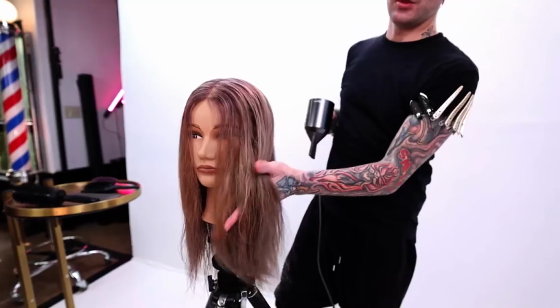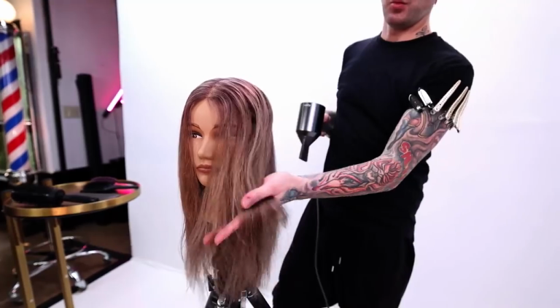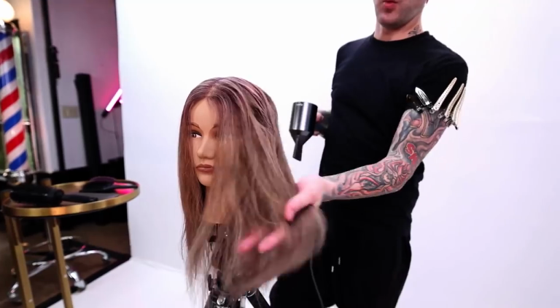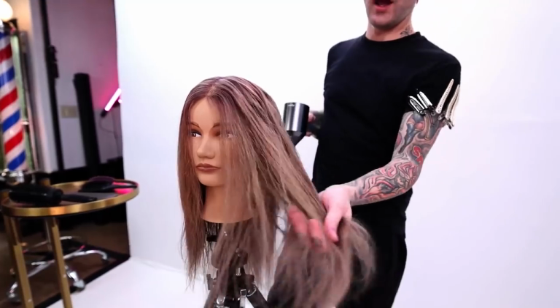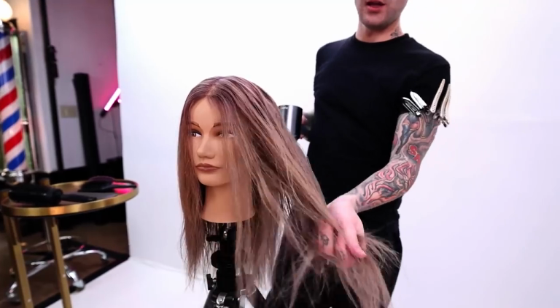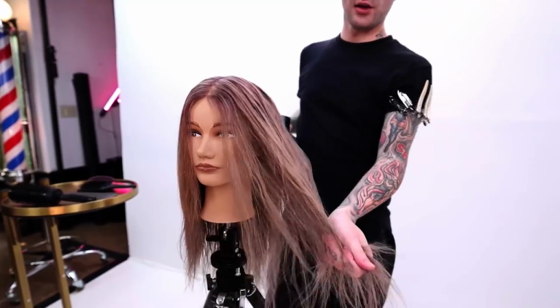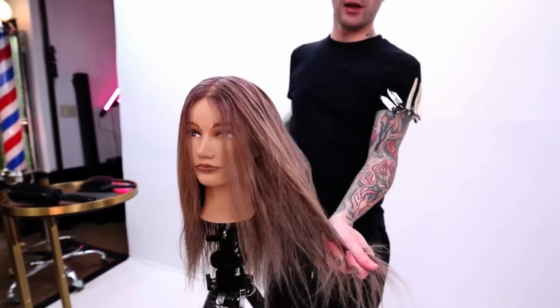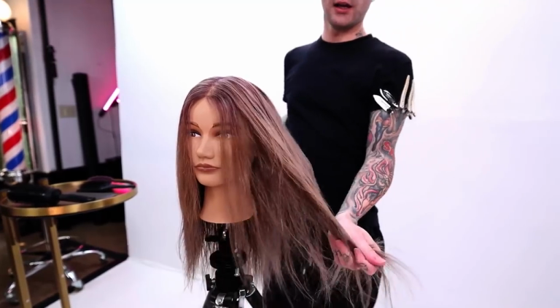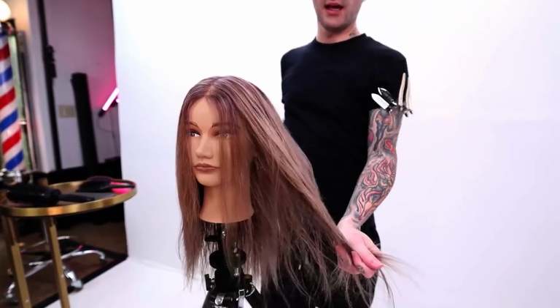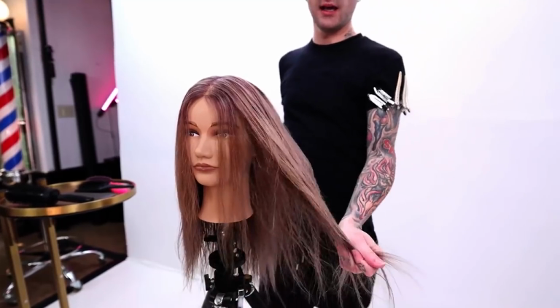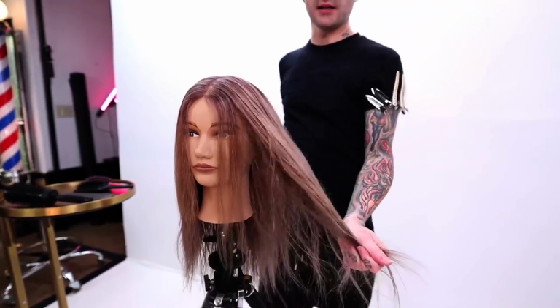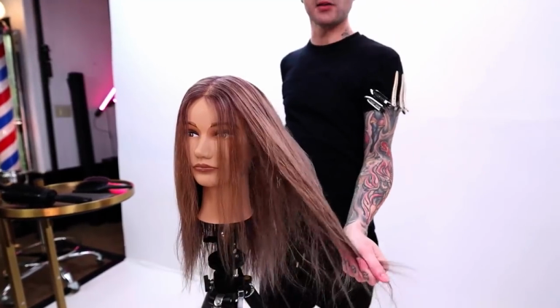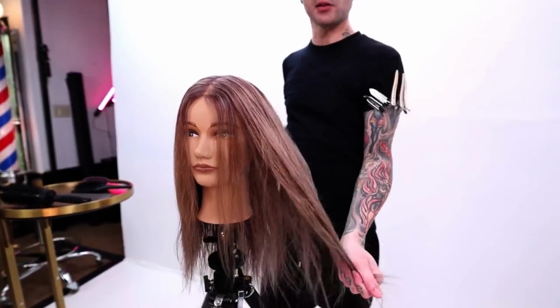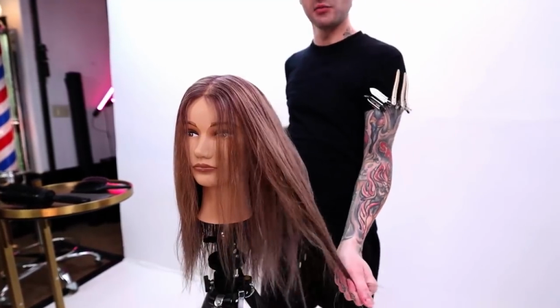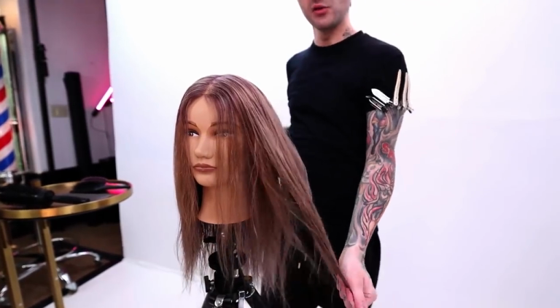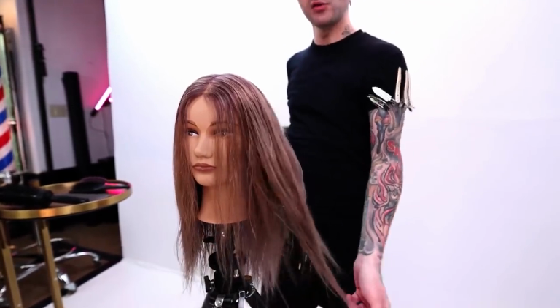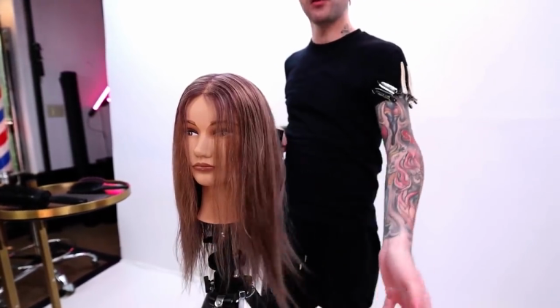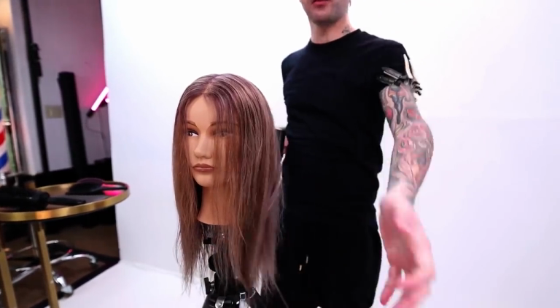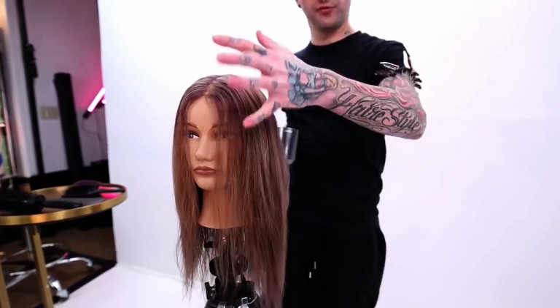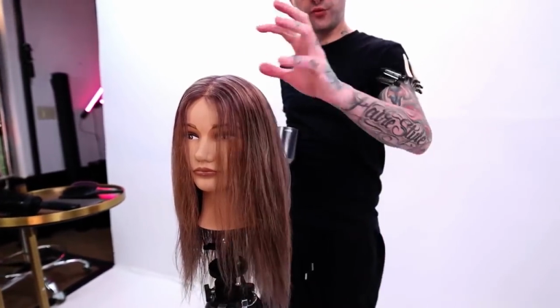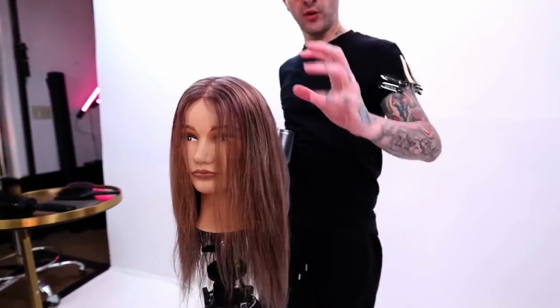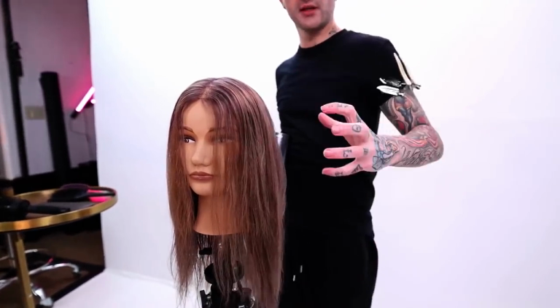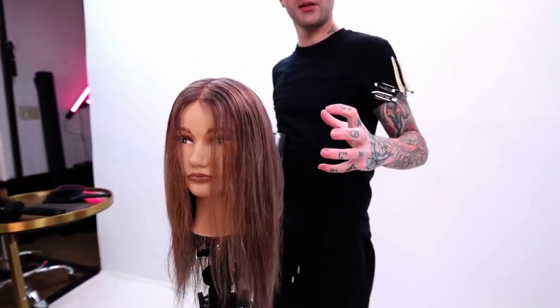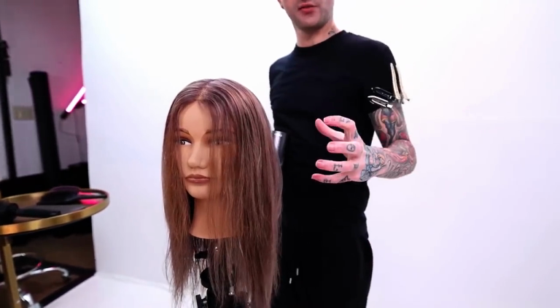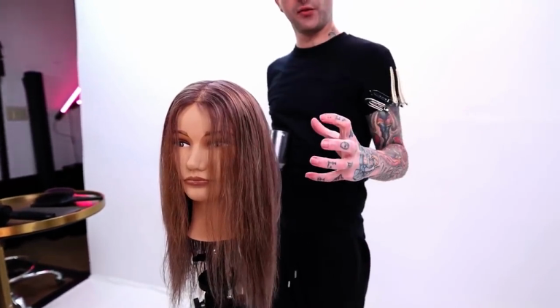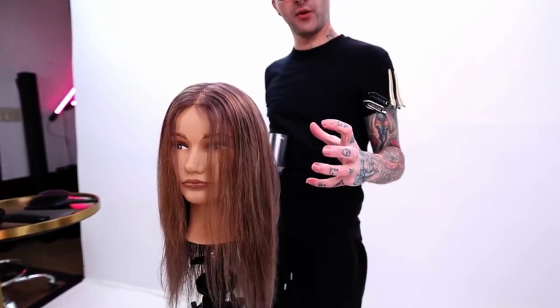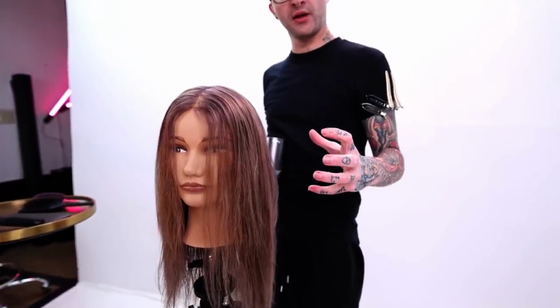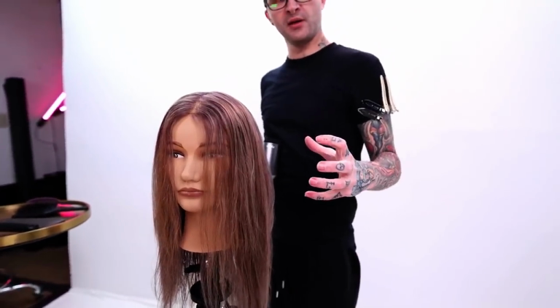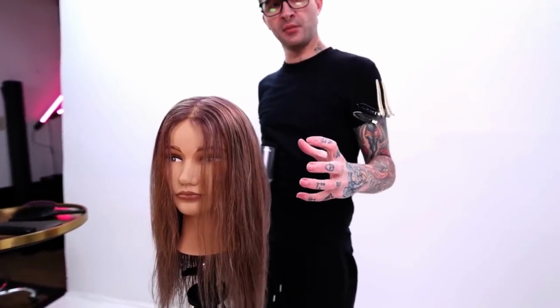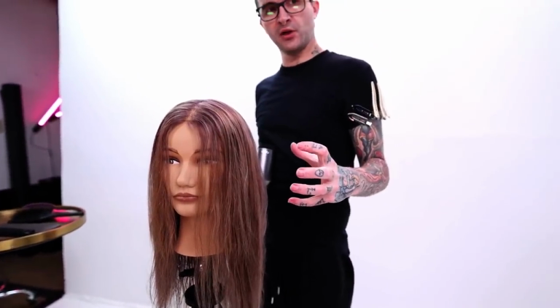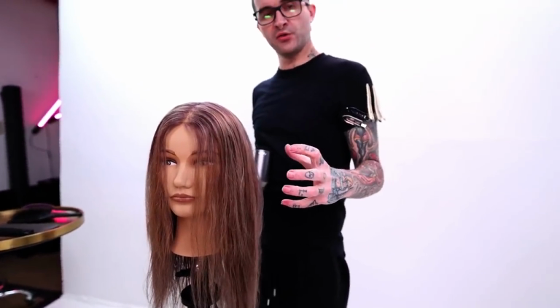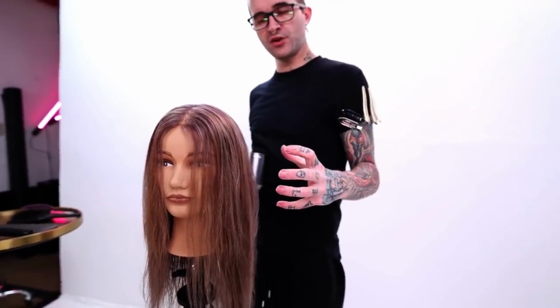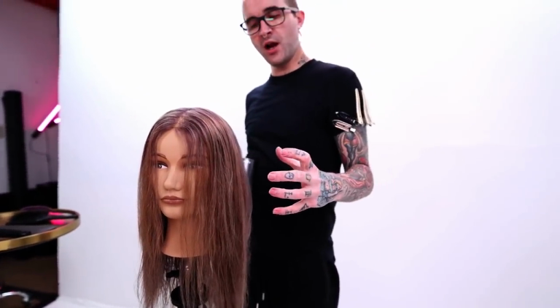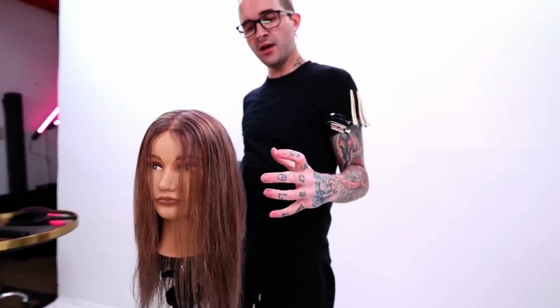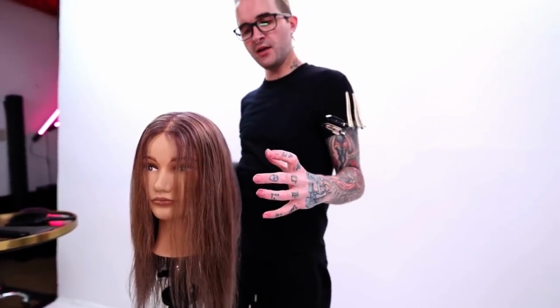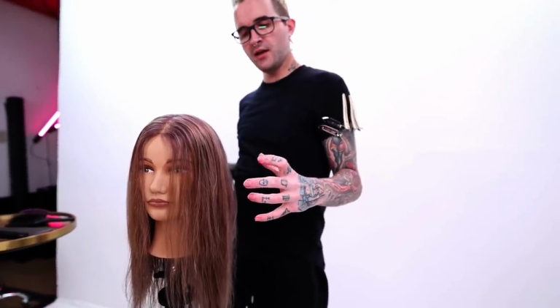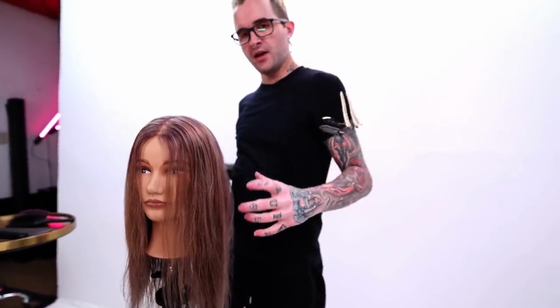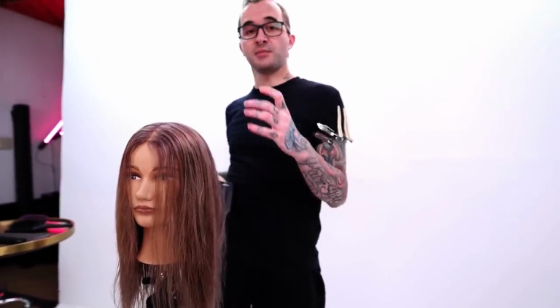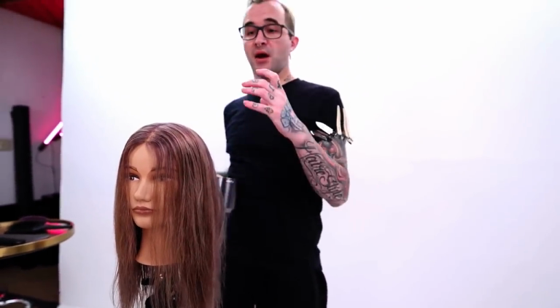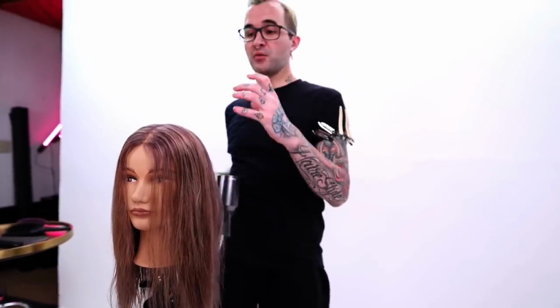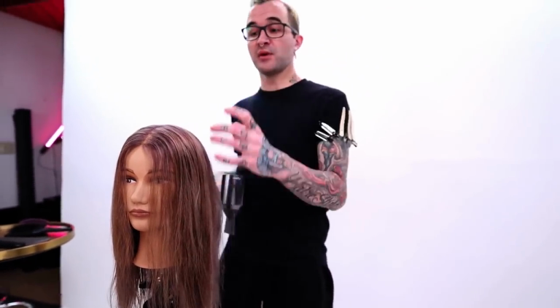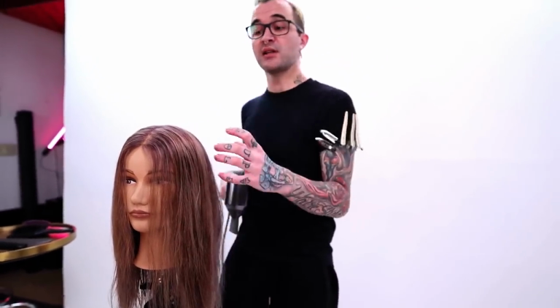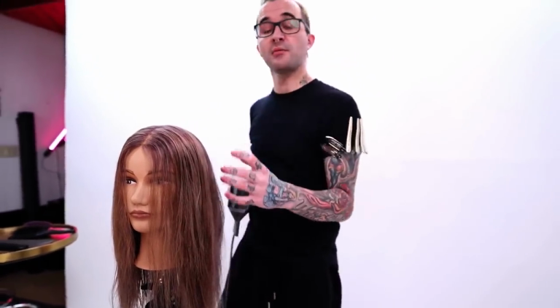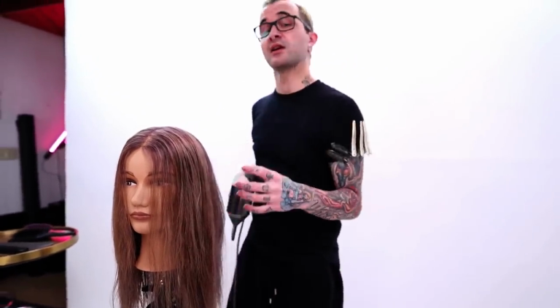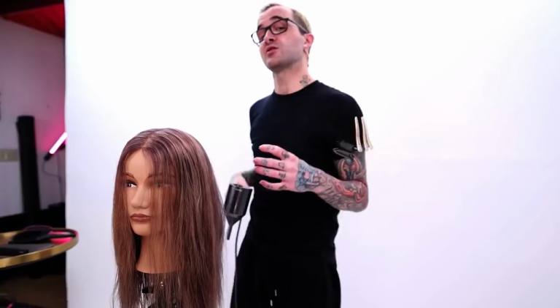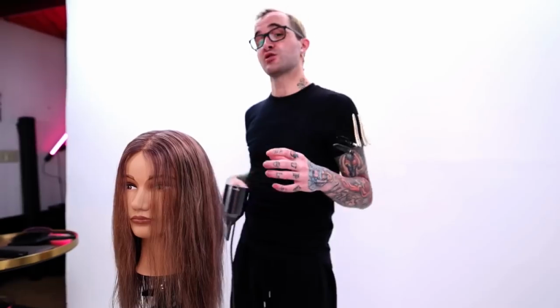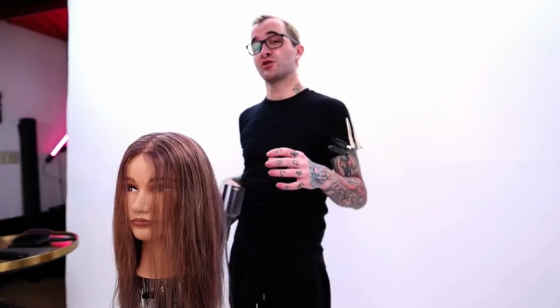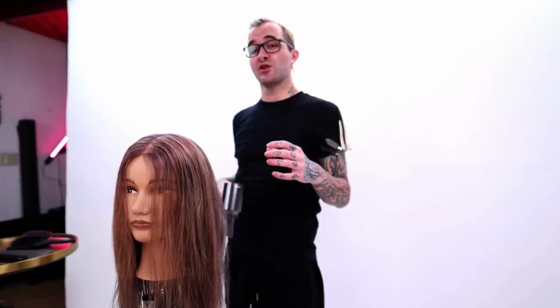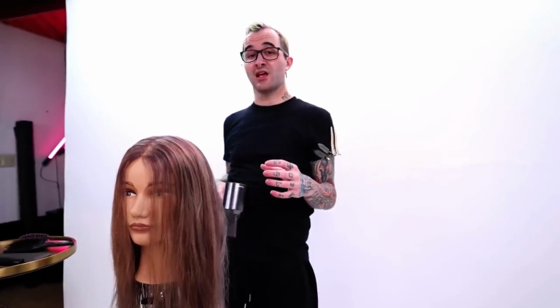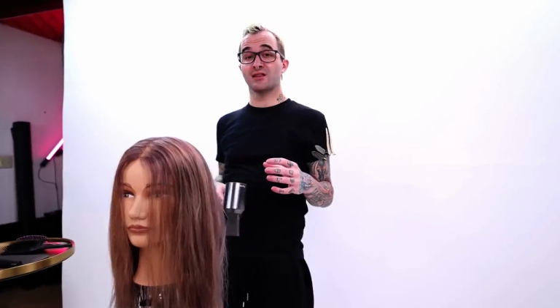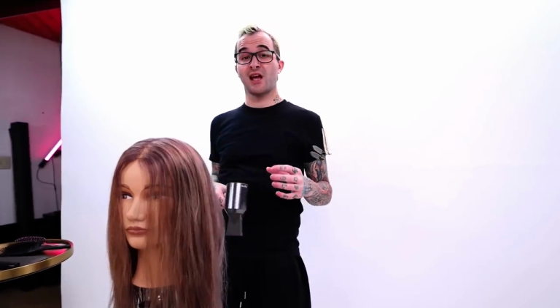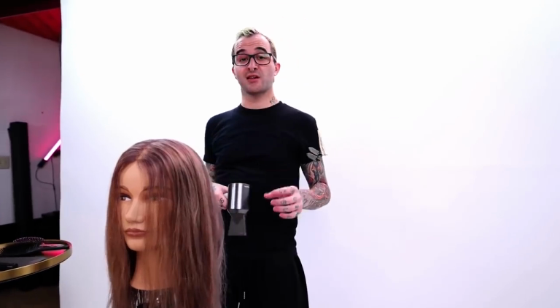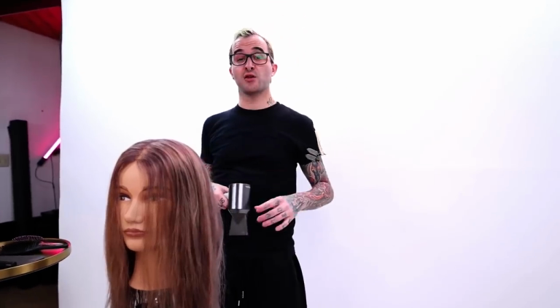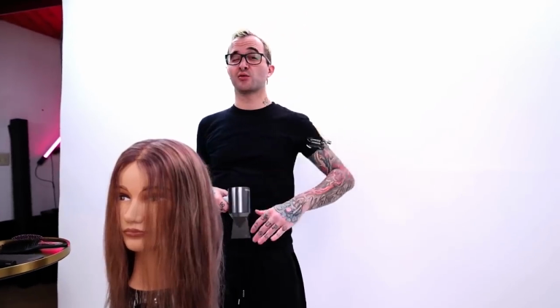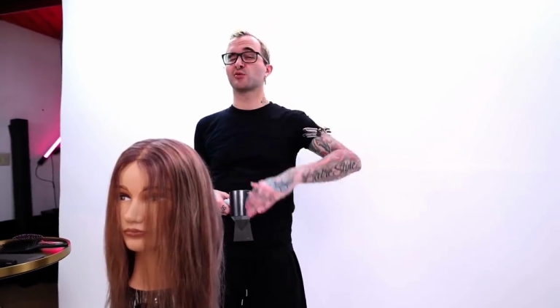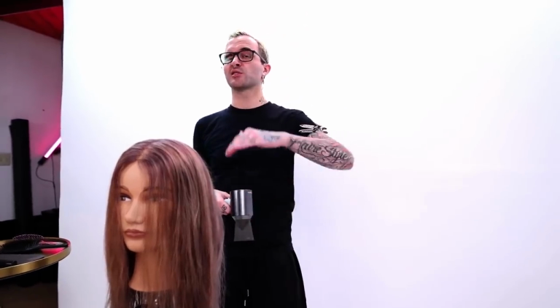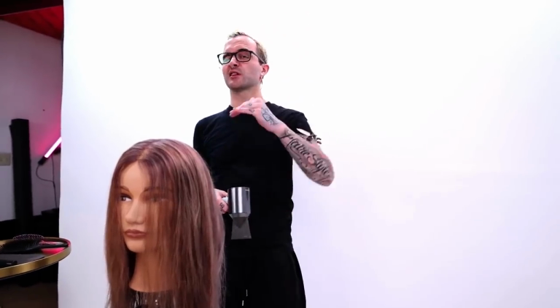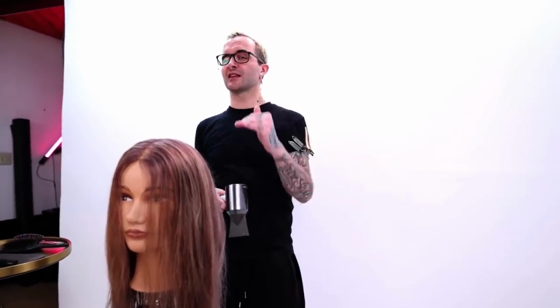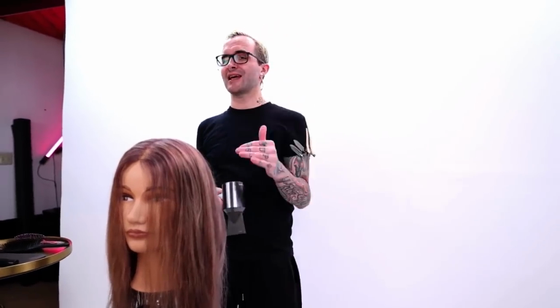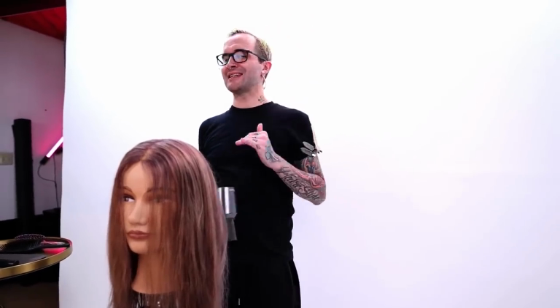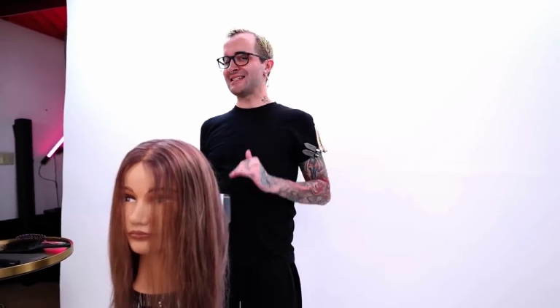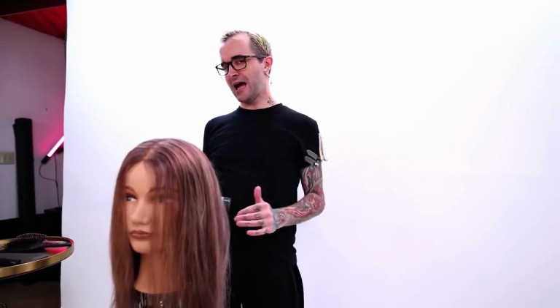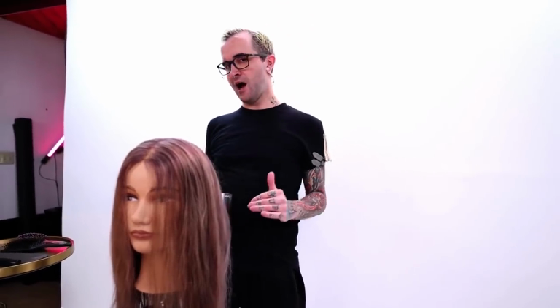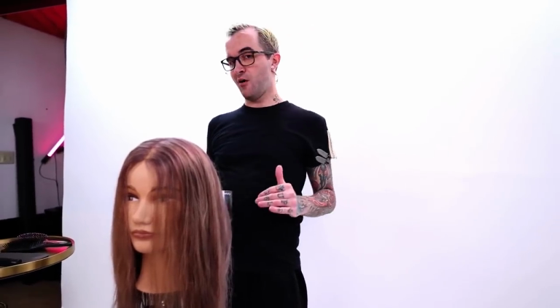The way you're going to get a smooth, frizz-free blow-dry is by really making sure that you get that cuticle to lay down.